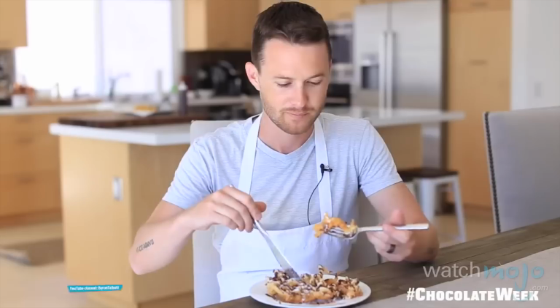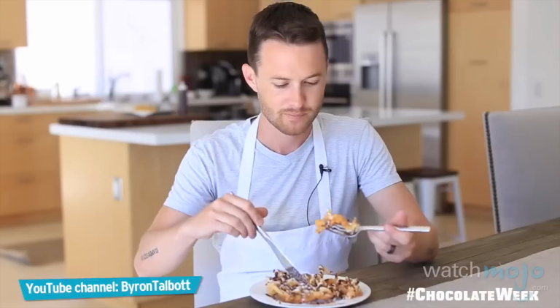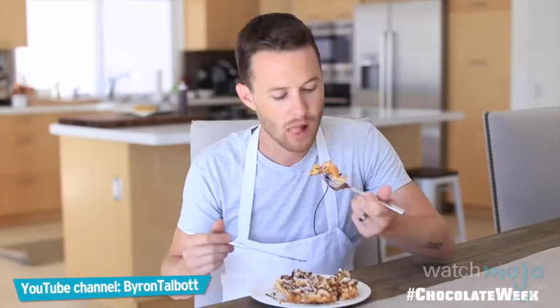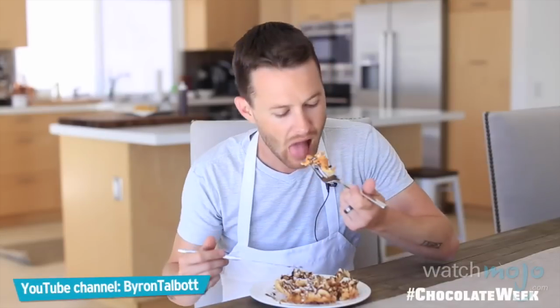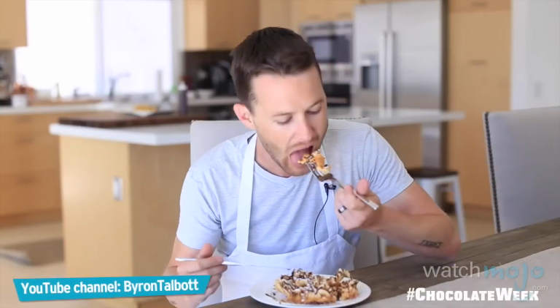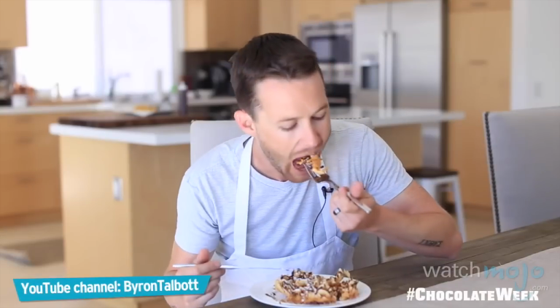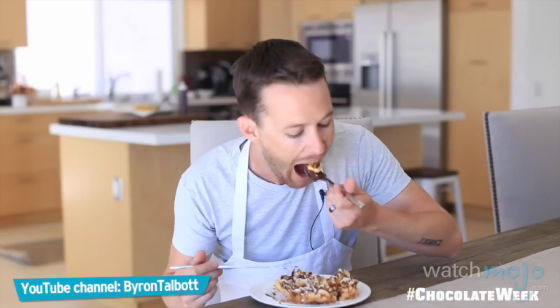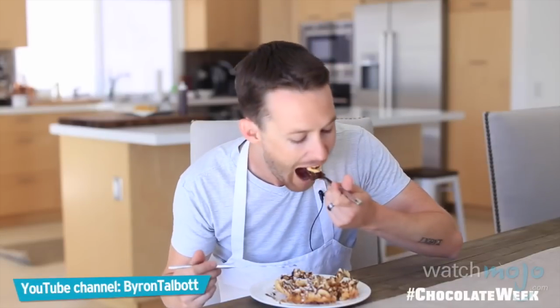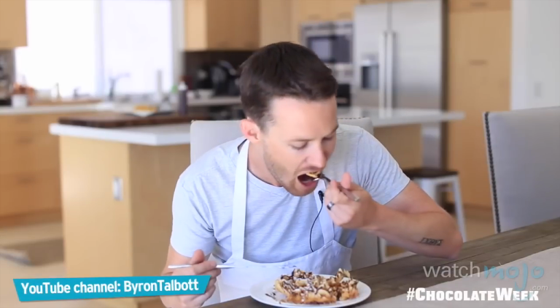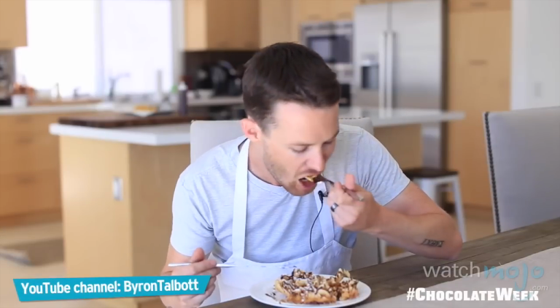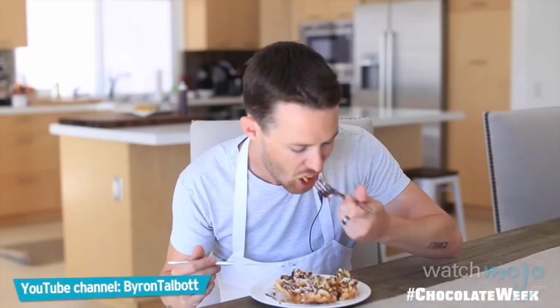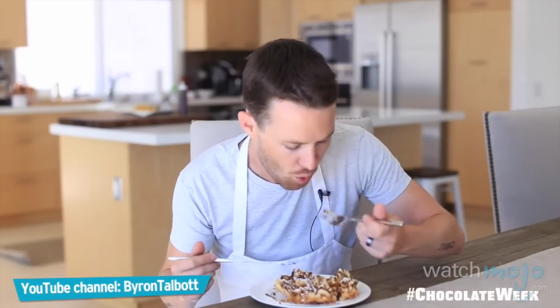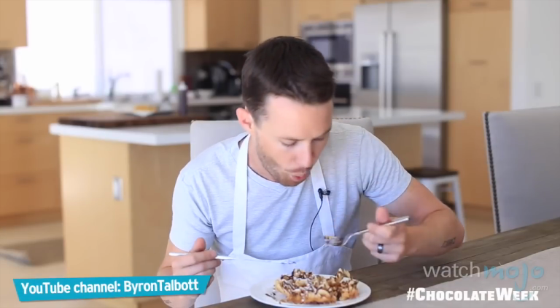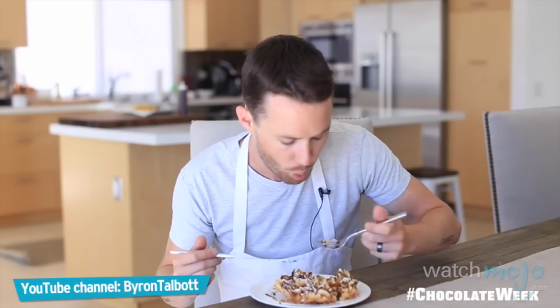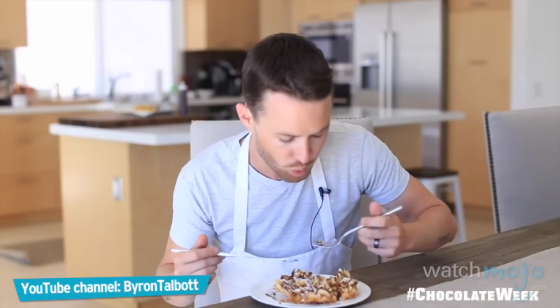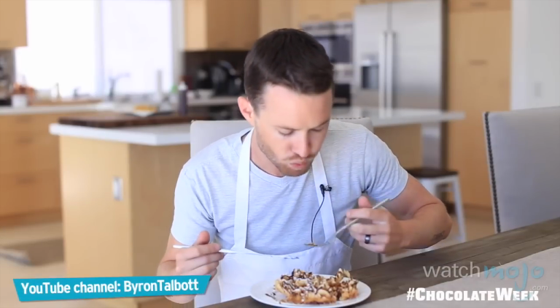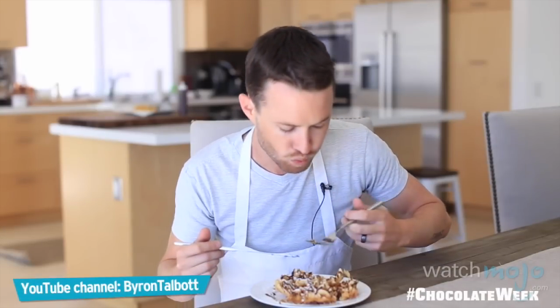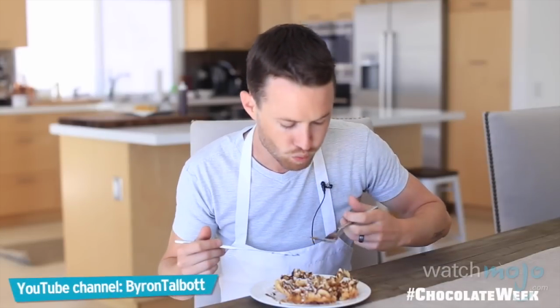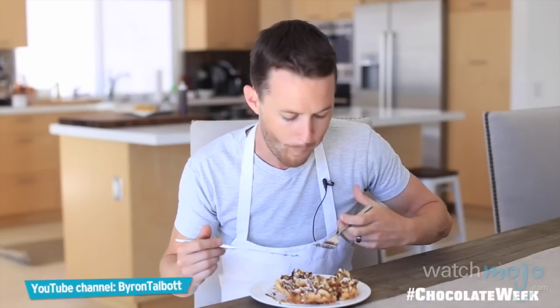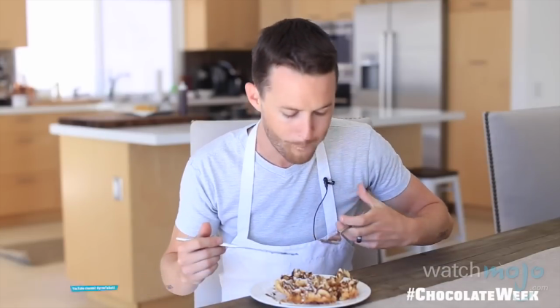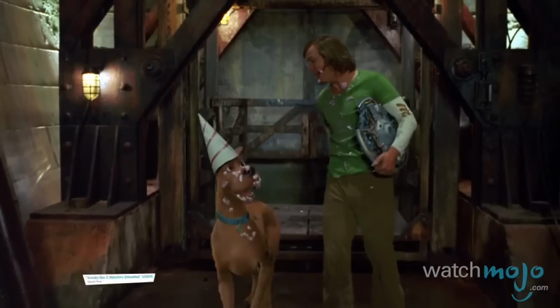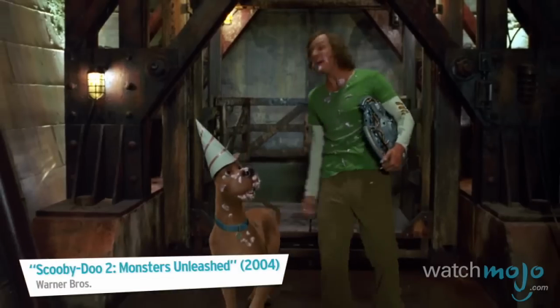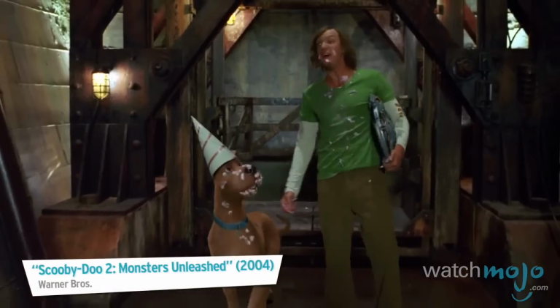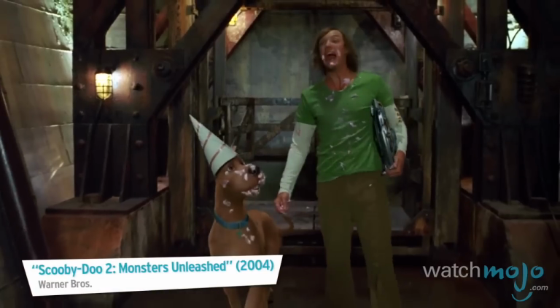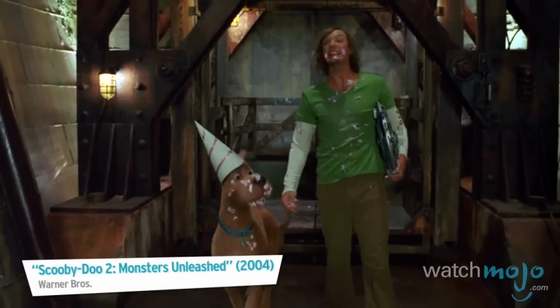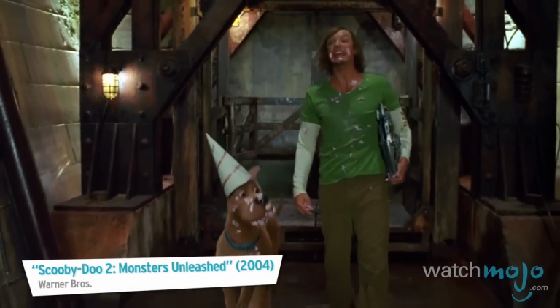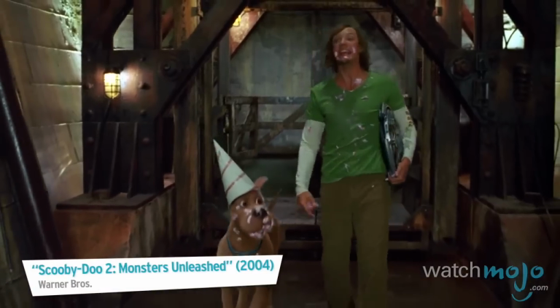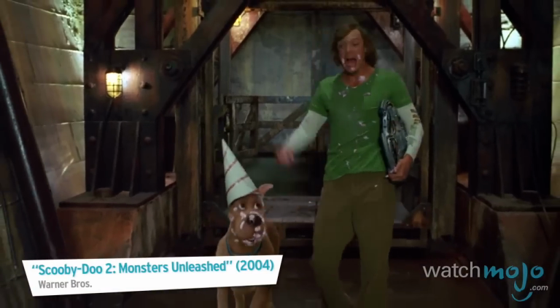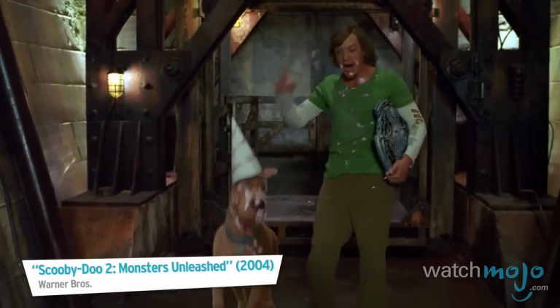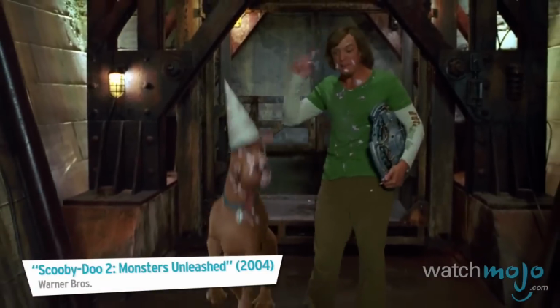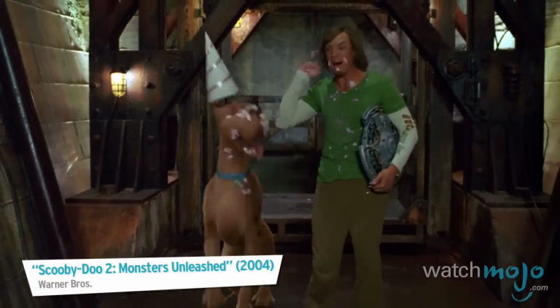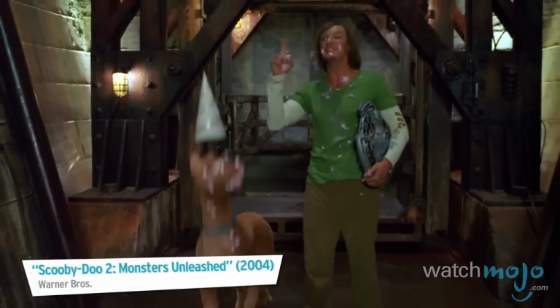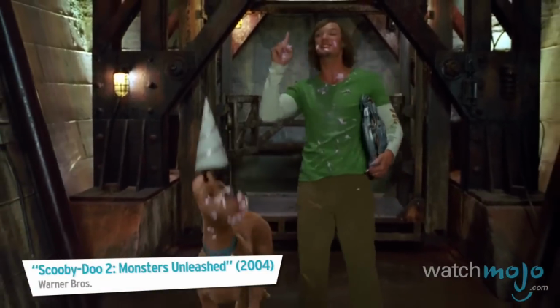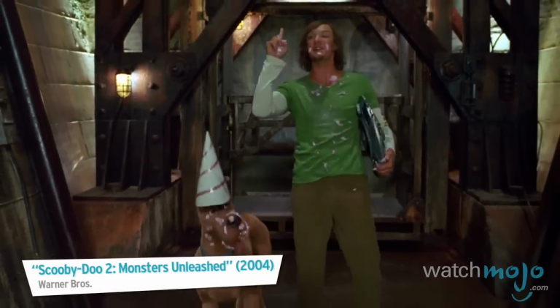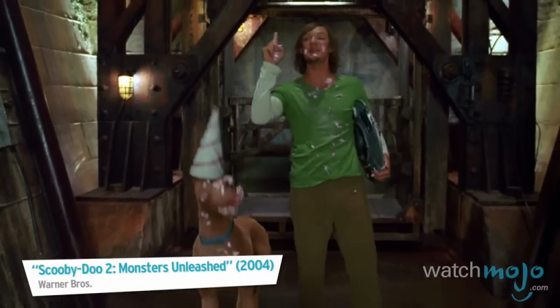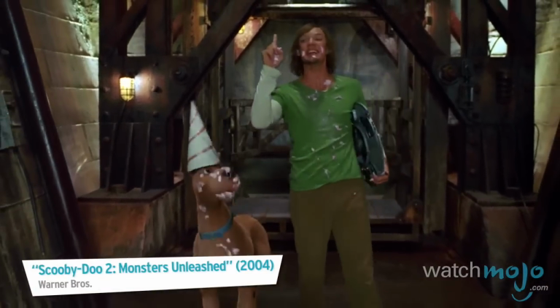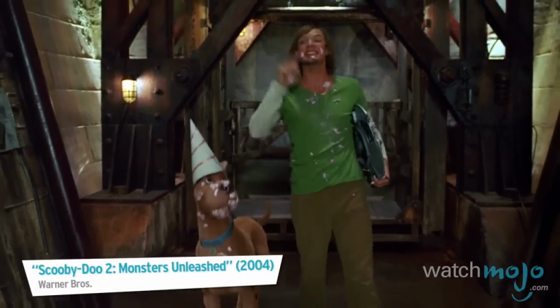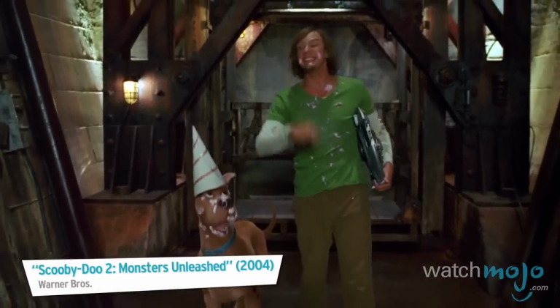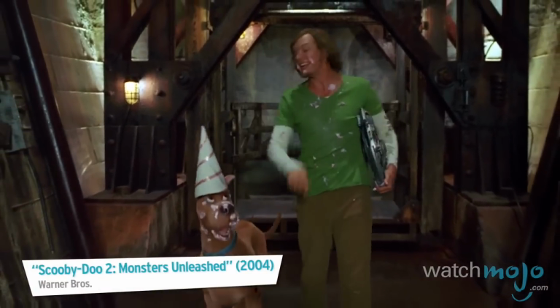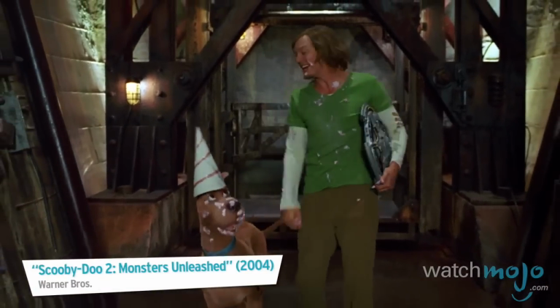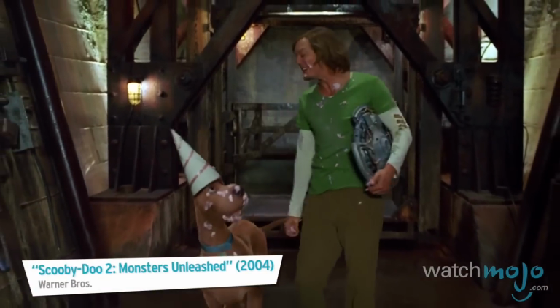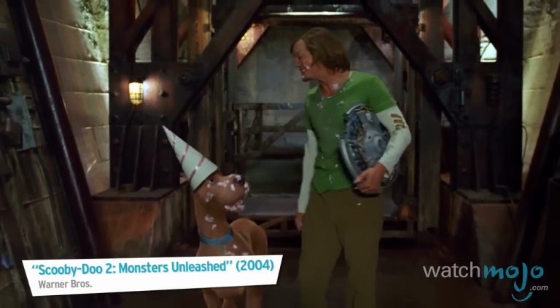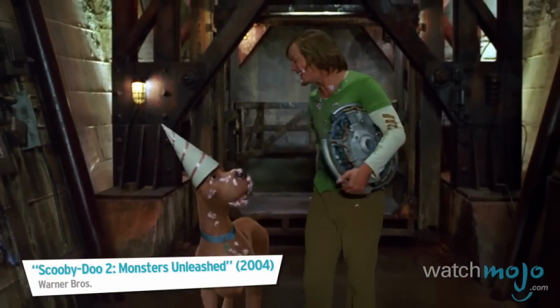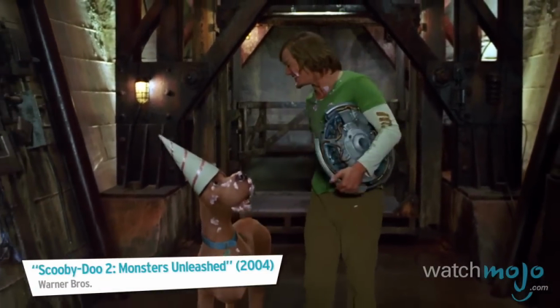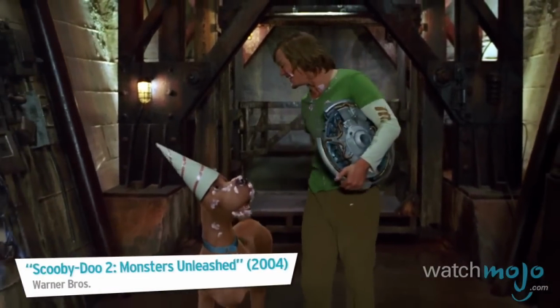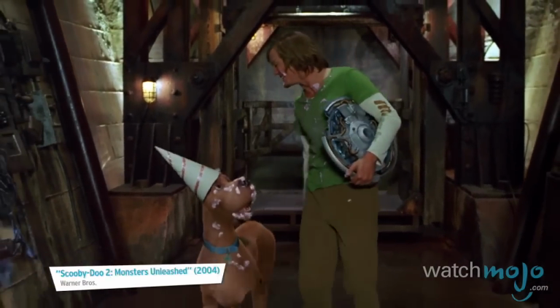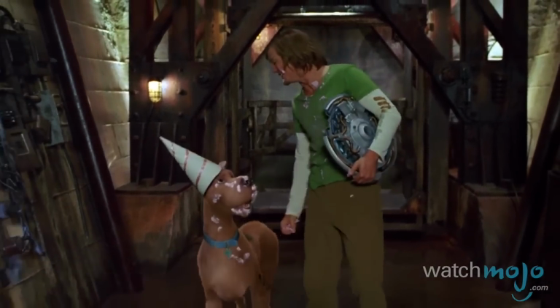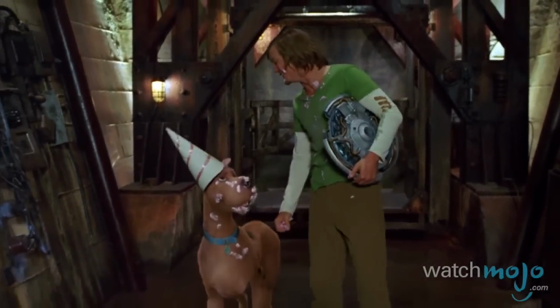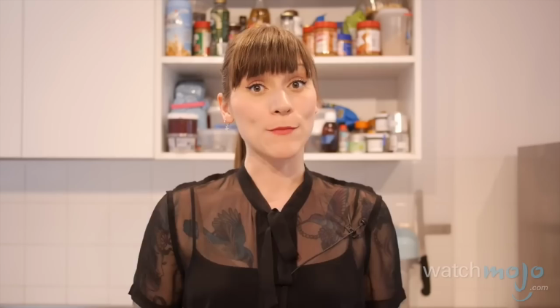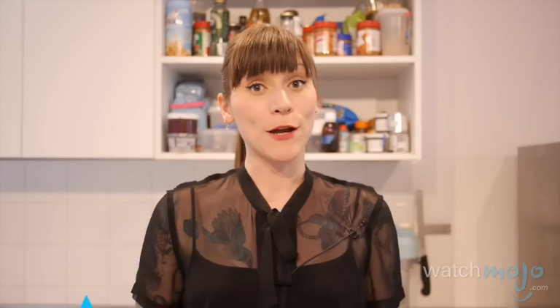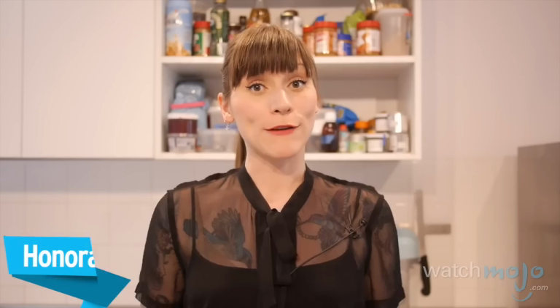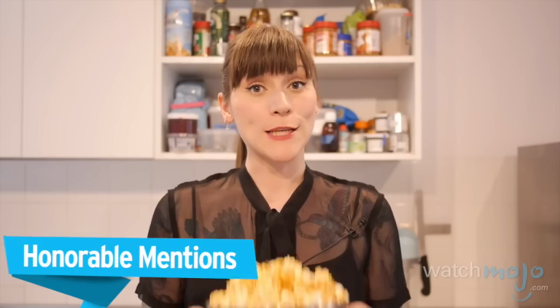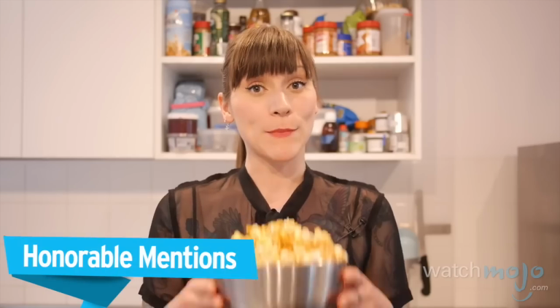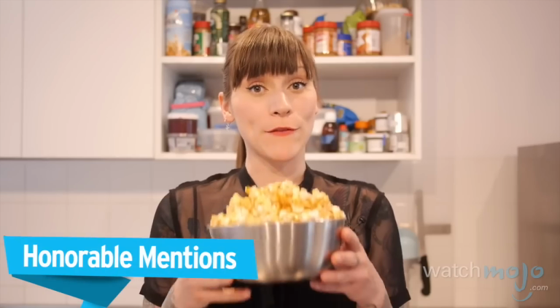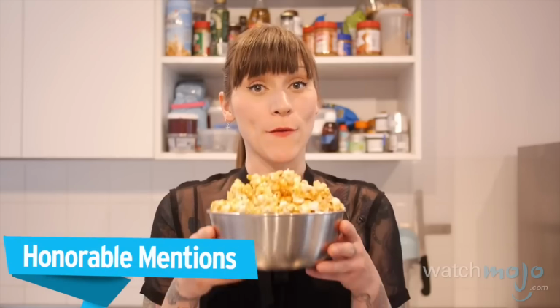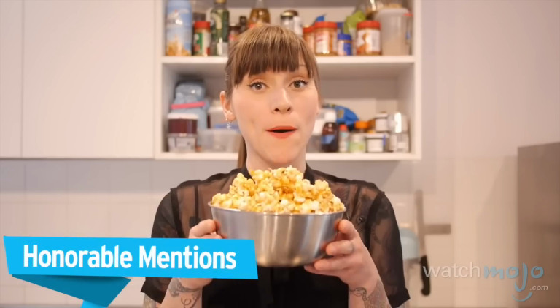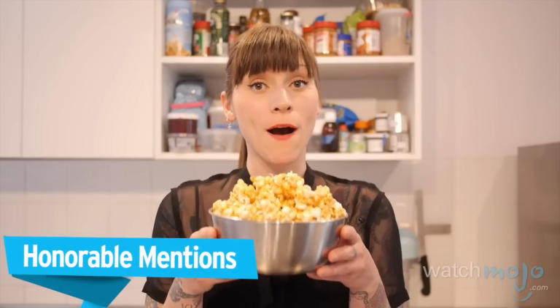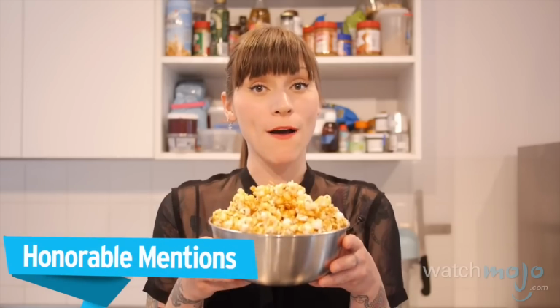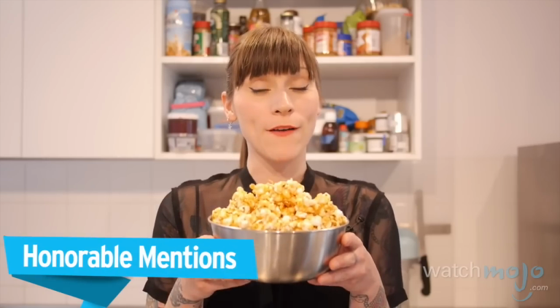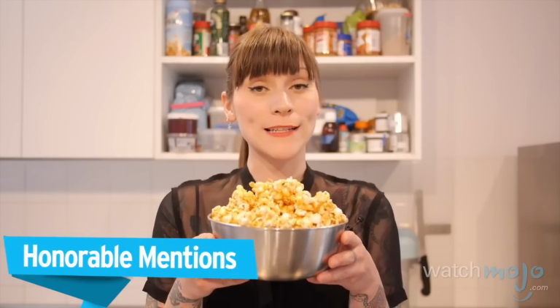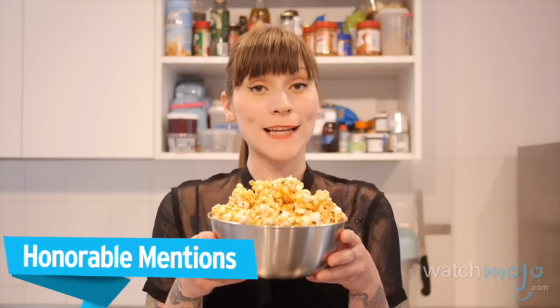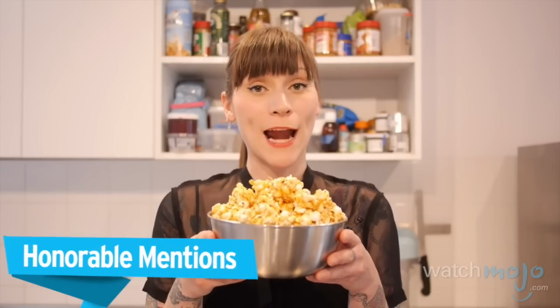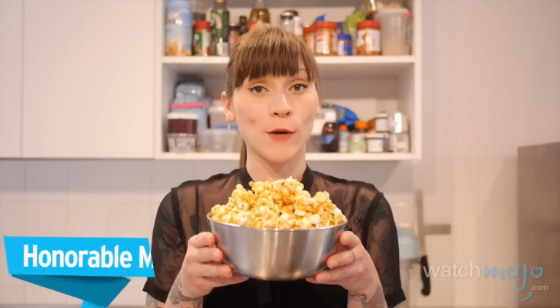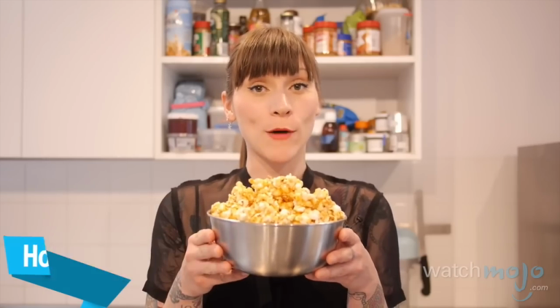Before we chow down on our top pick, here are some honorable mentions.